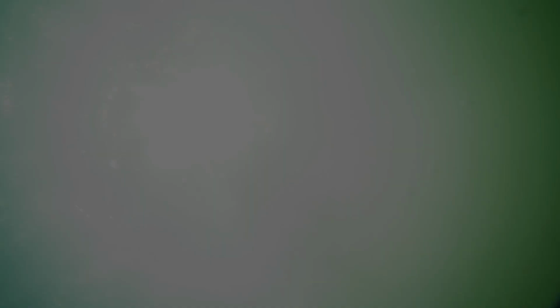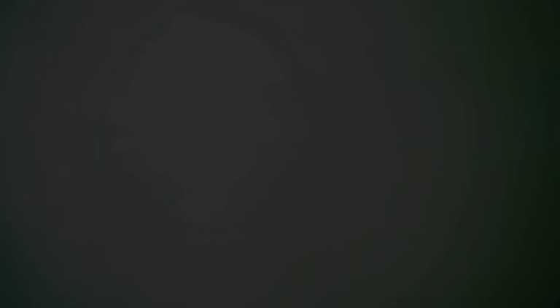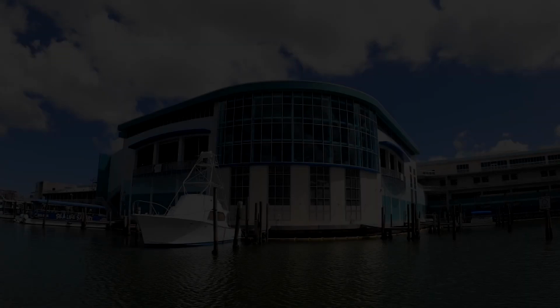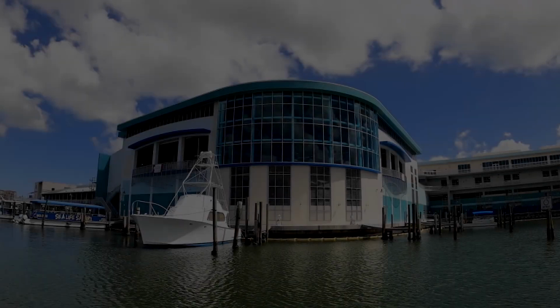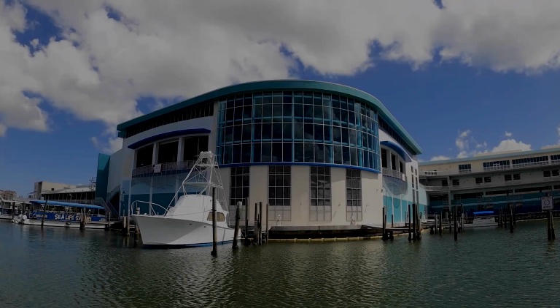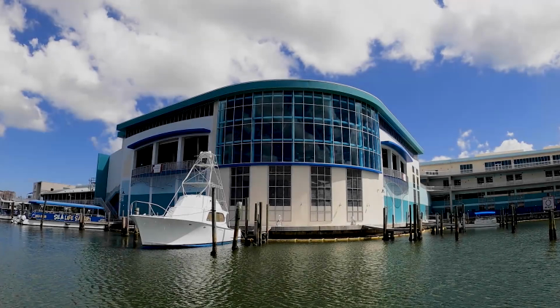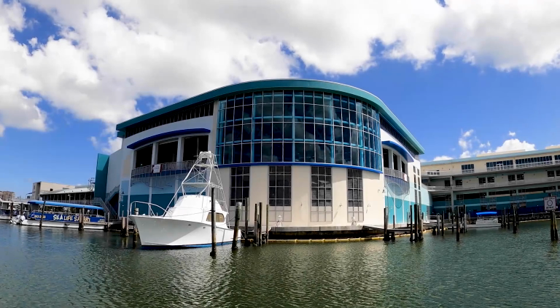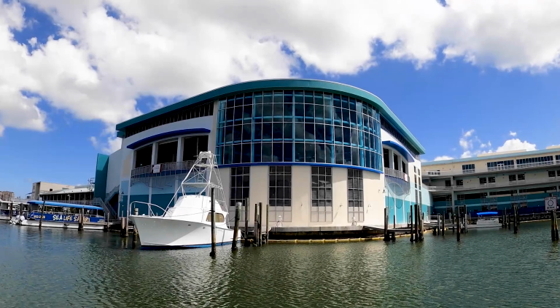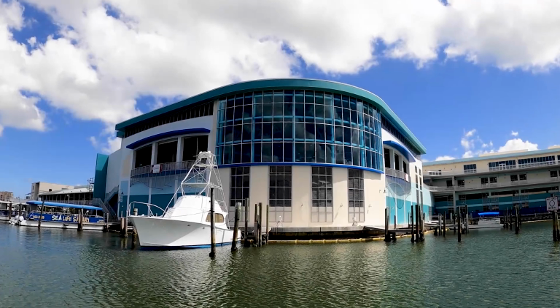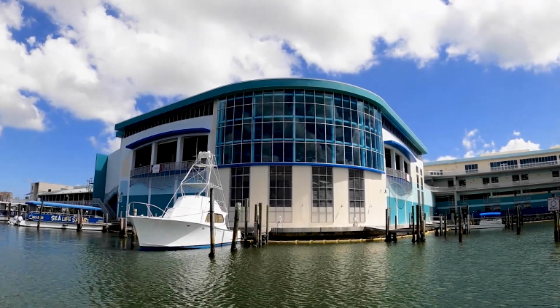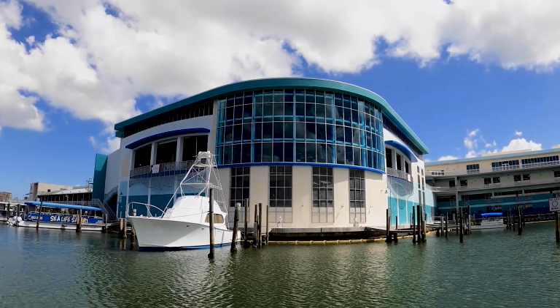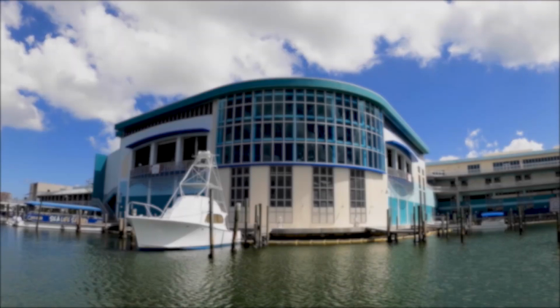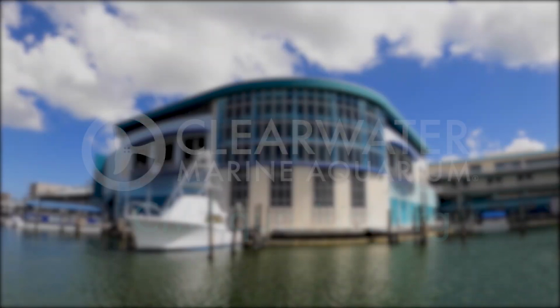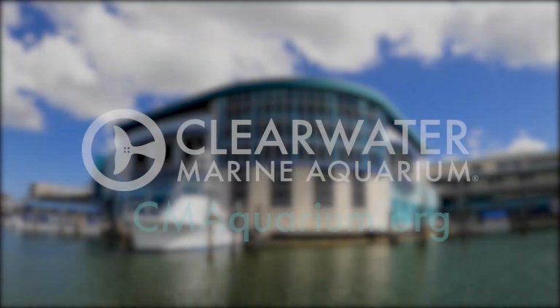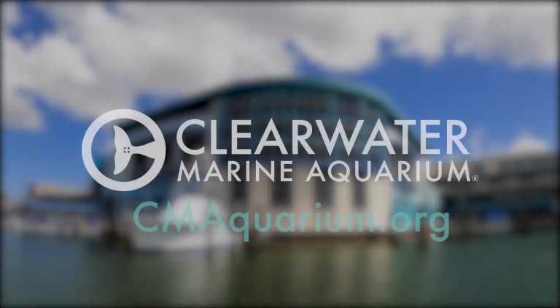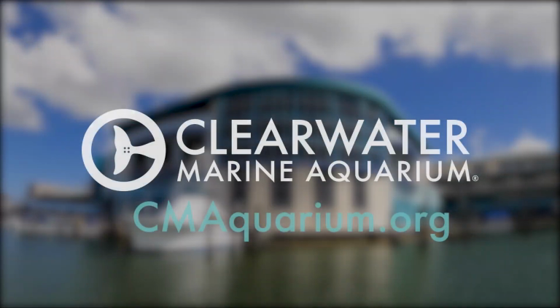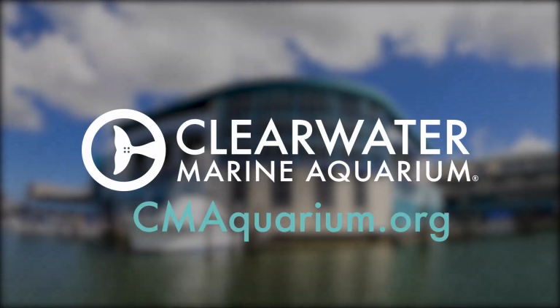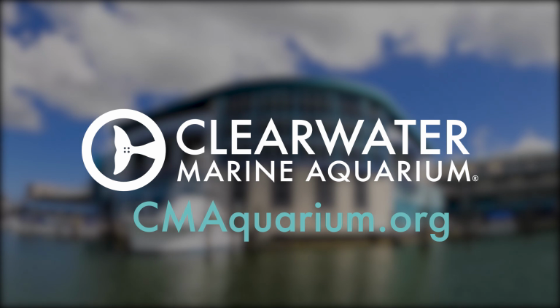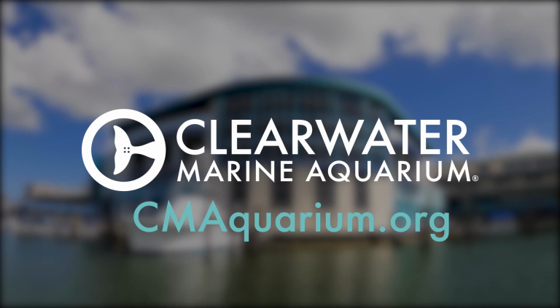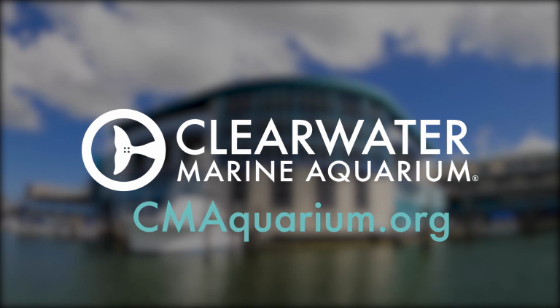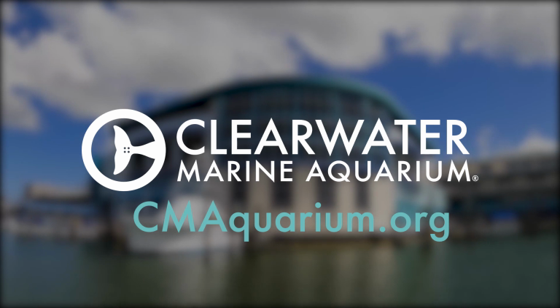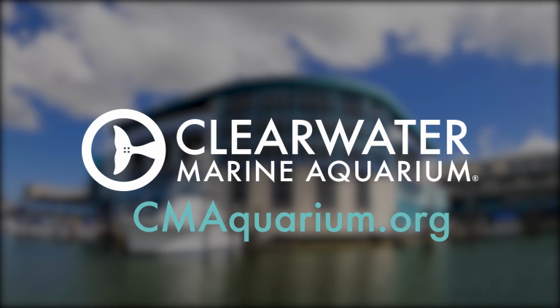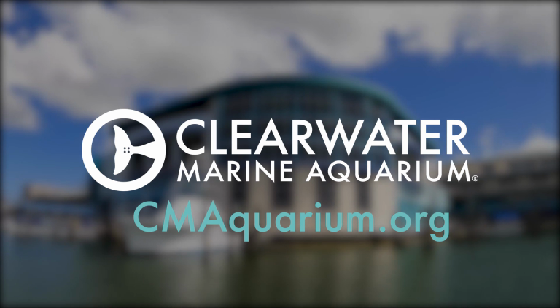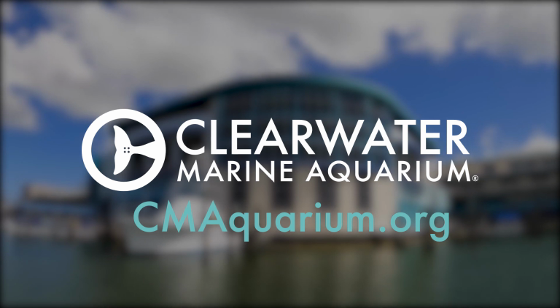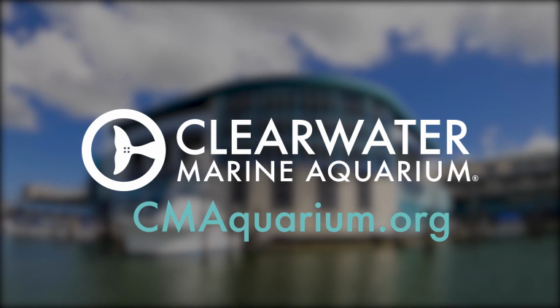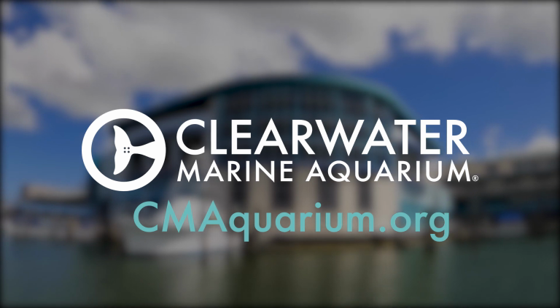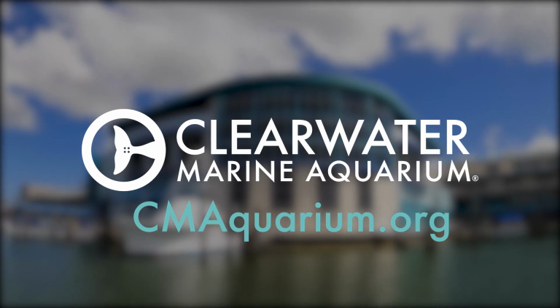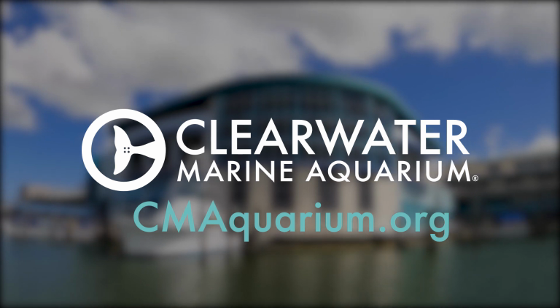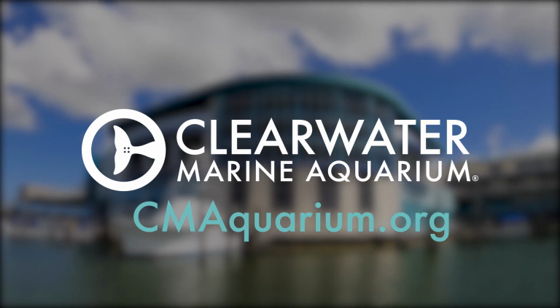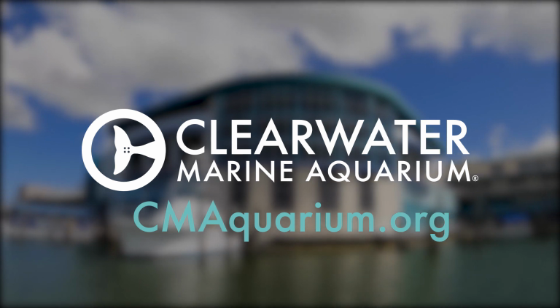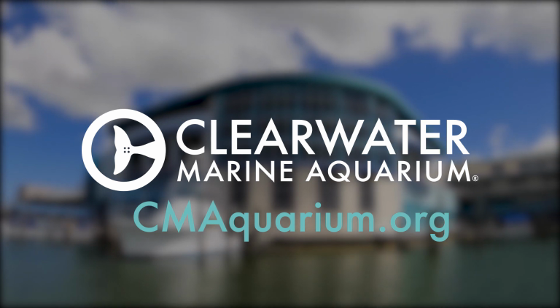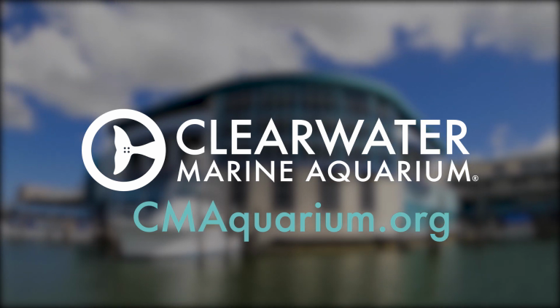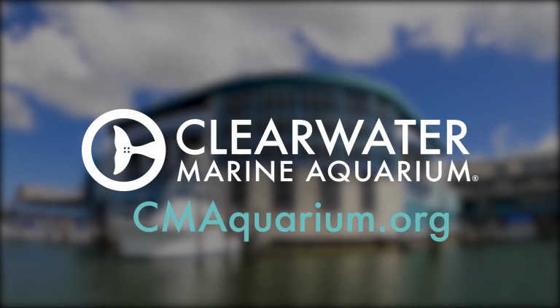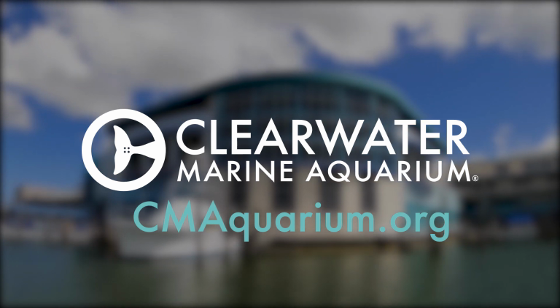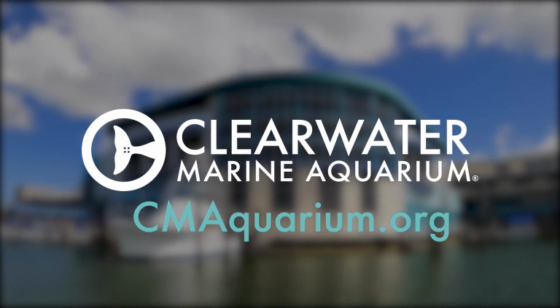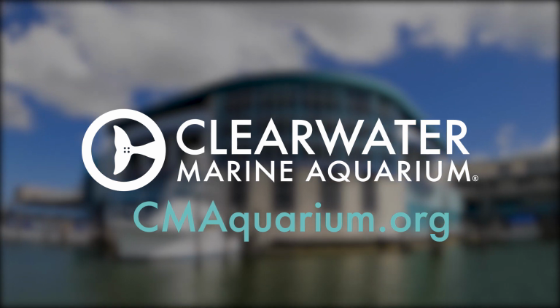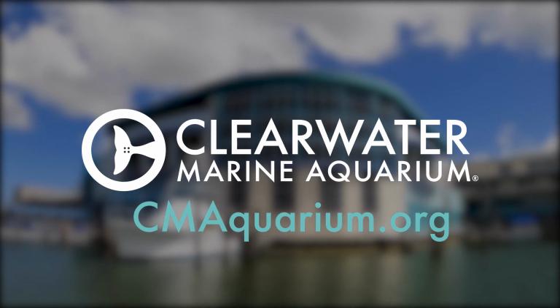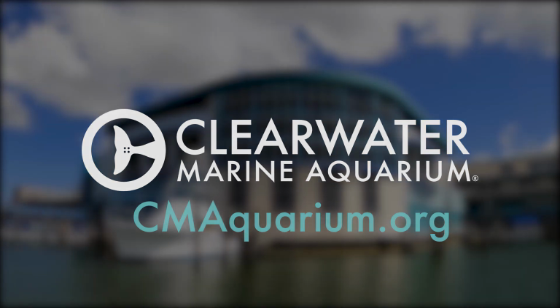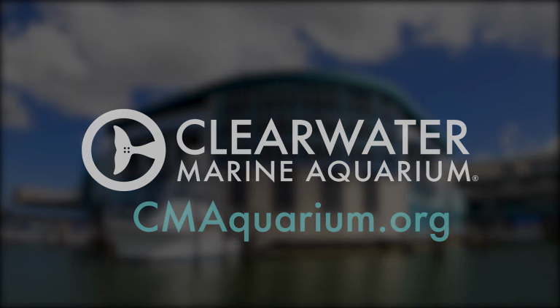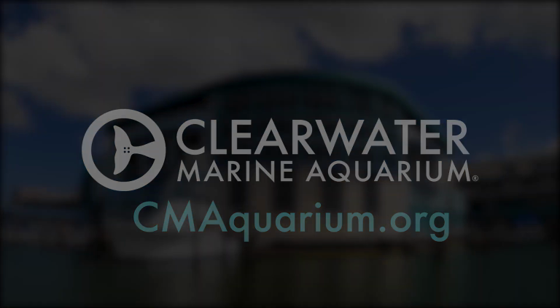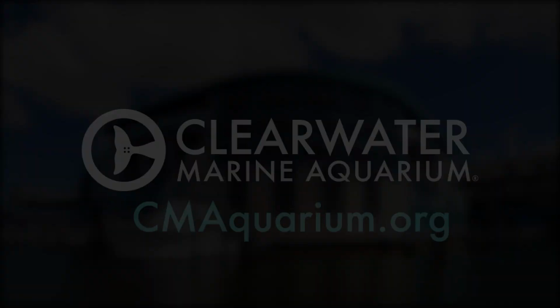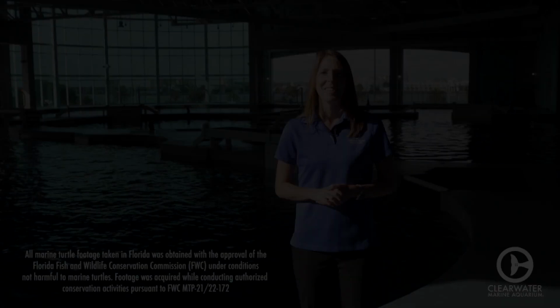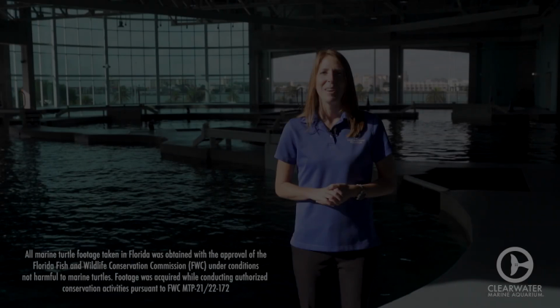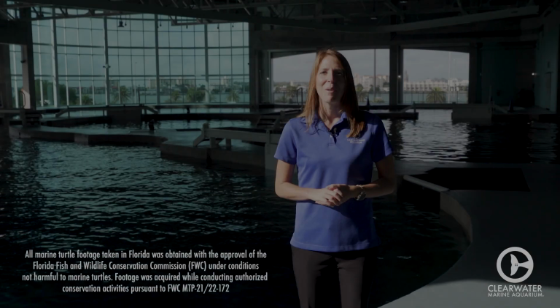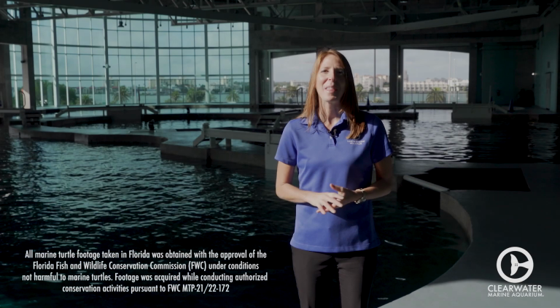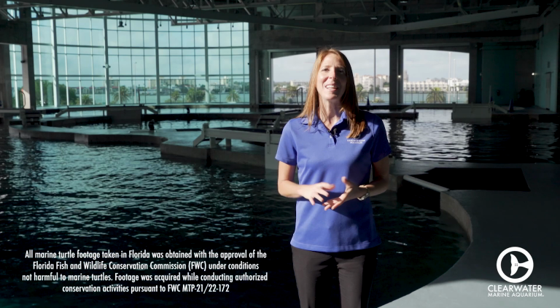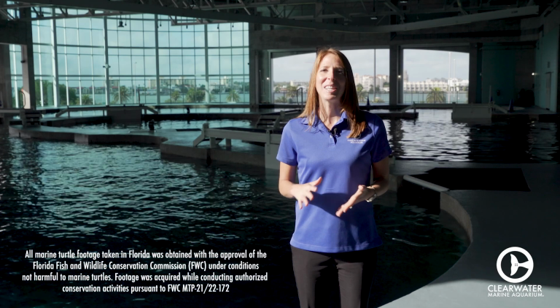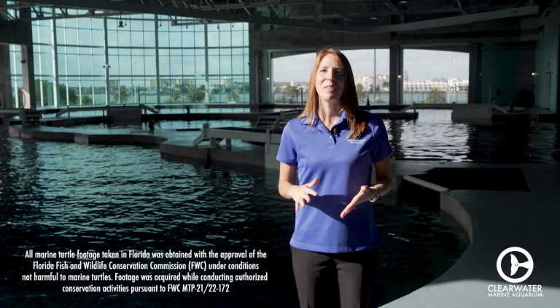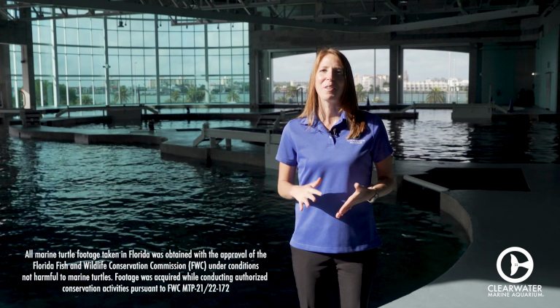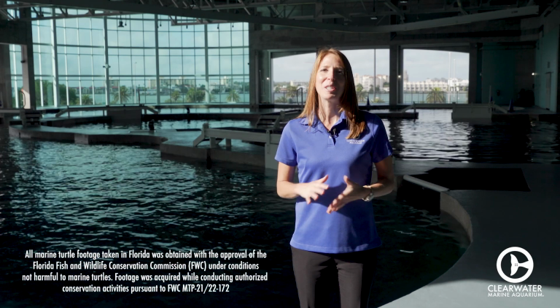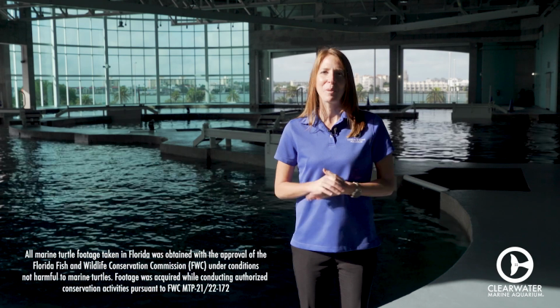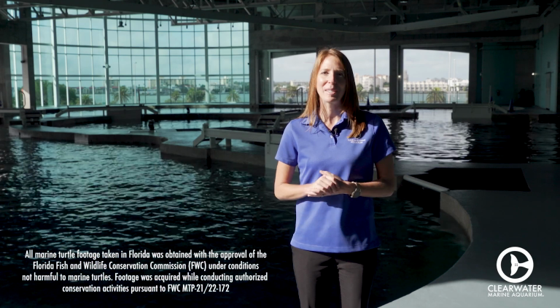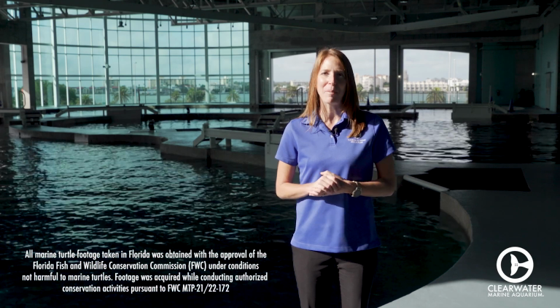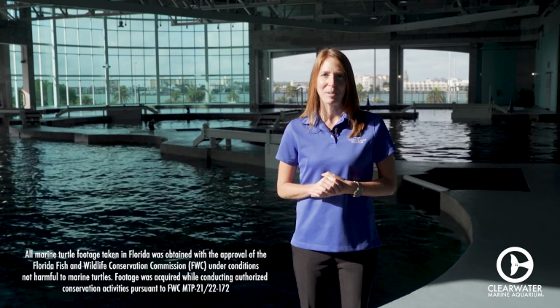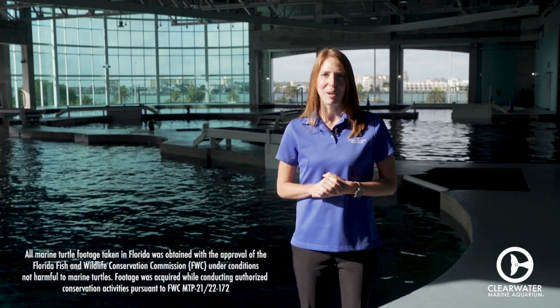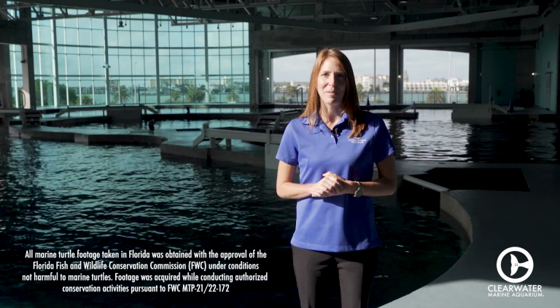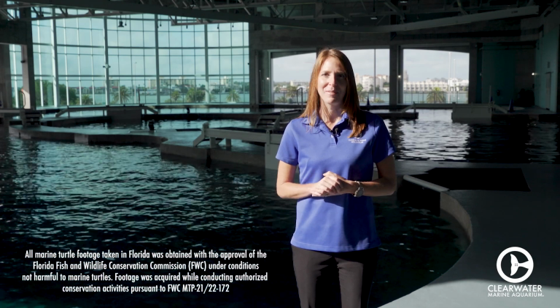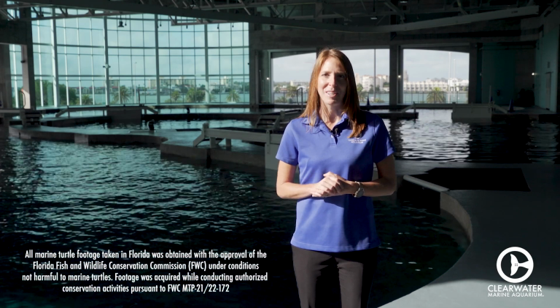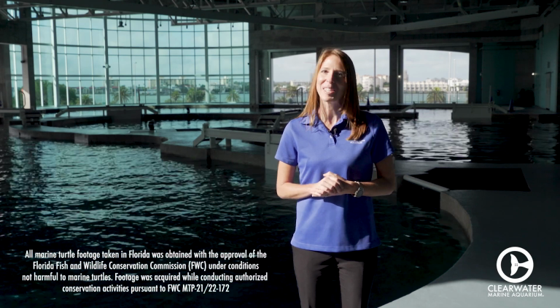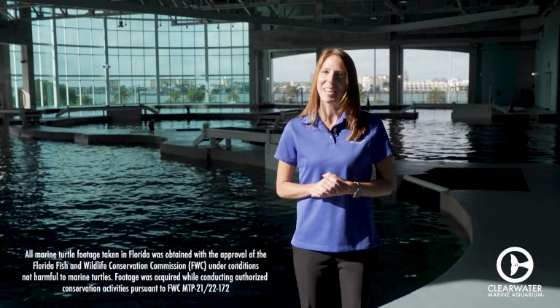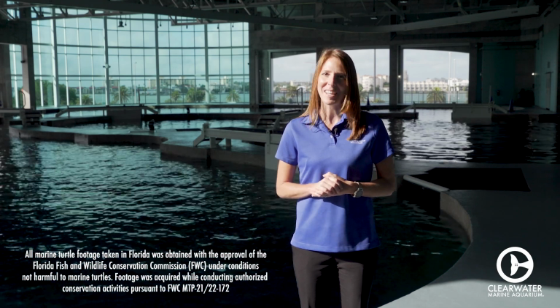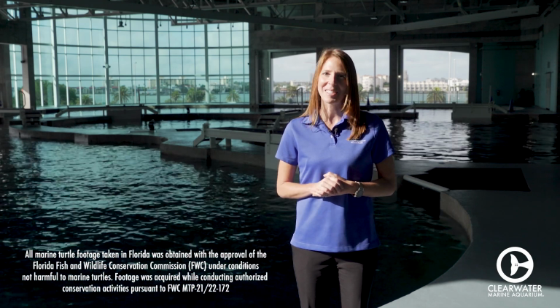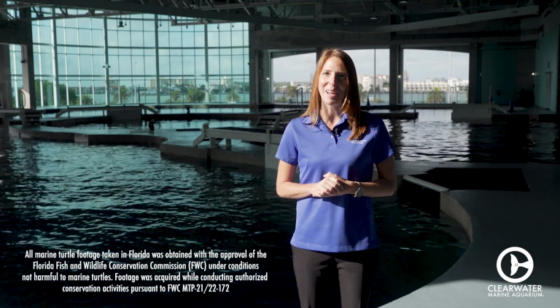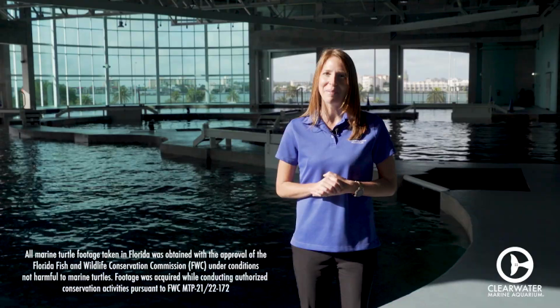You can check out our website, cmaquarium.org, for more information. Well, that's it for this week's episode. I'll see you next time.